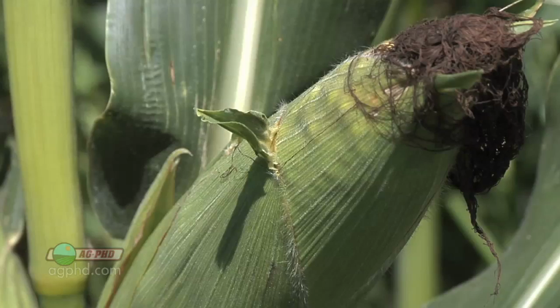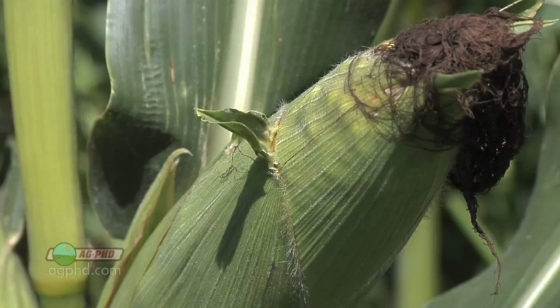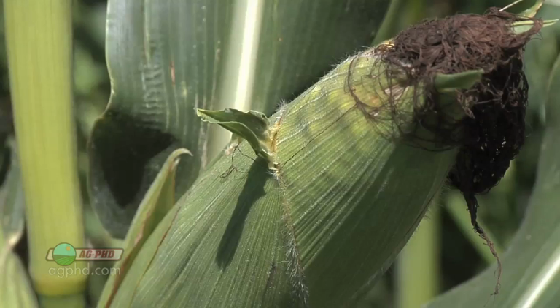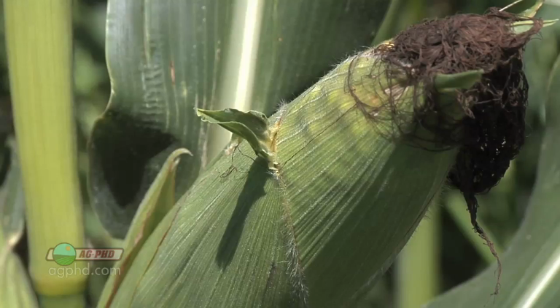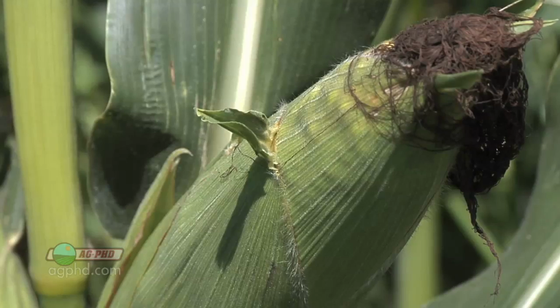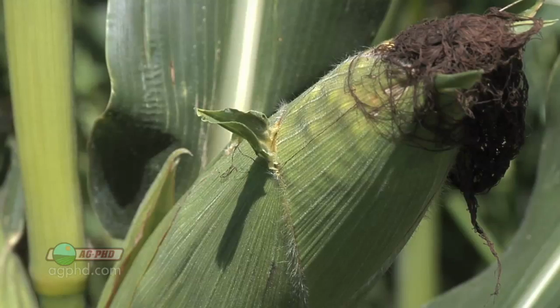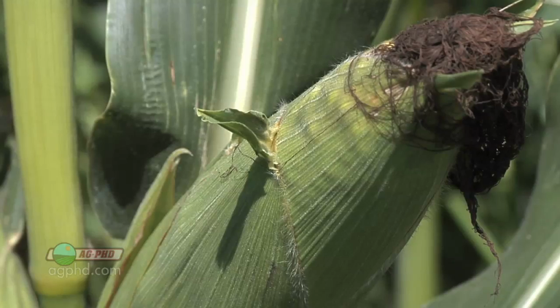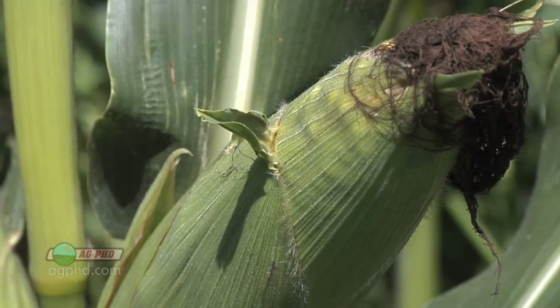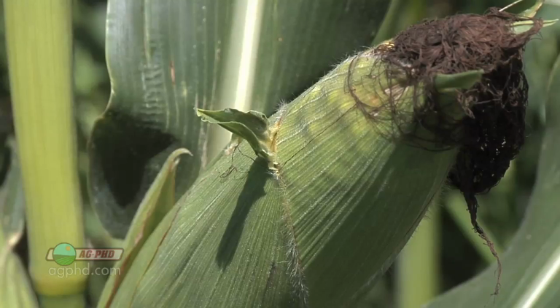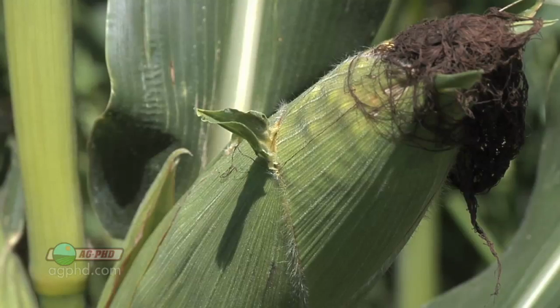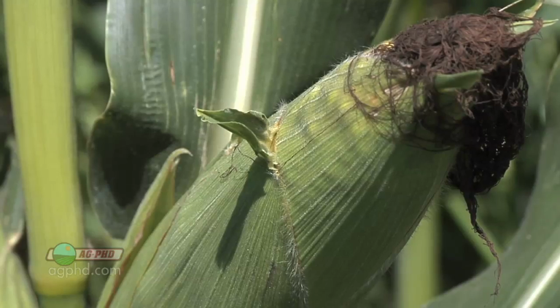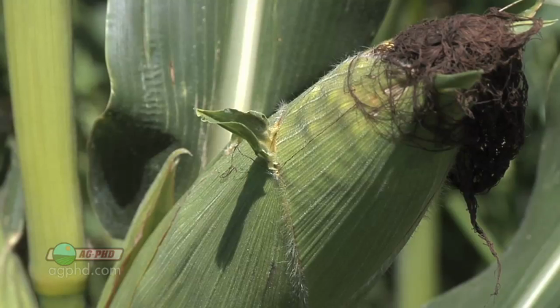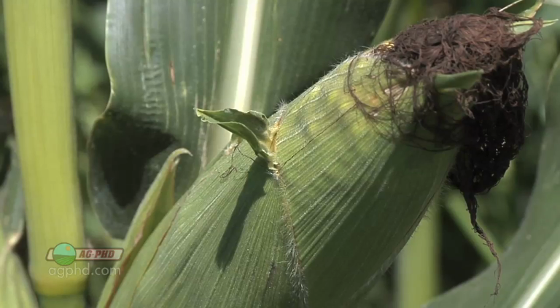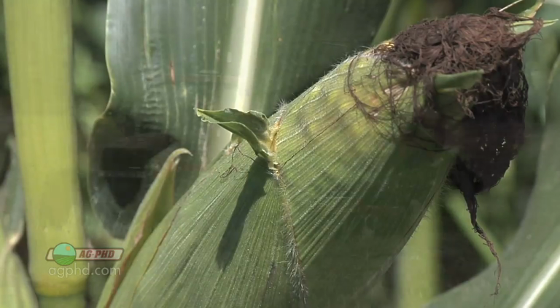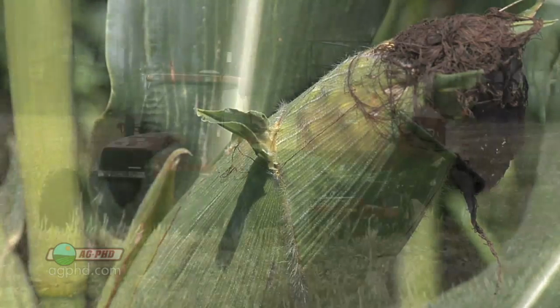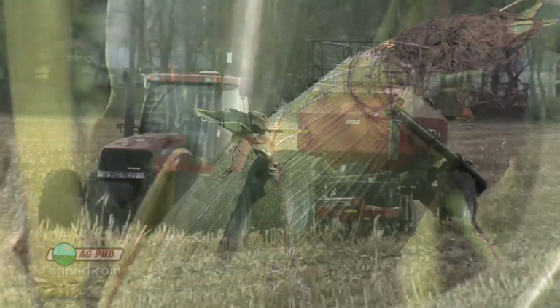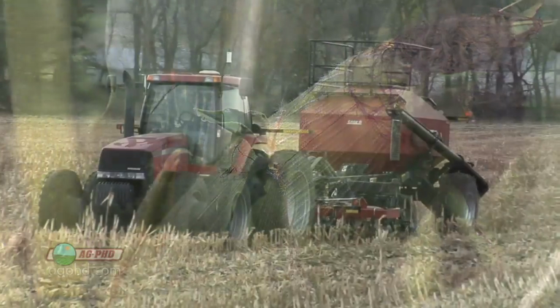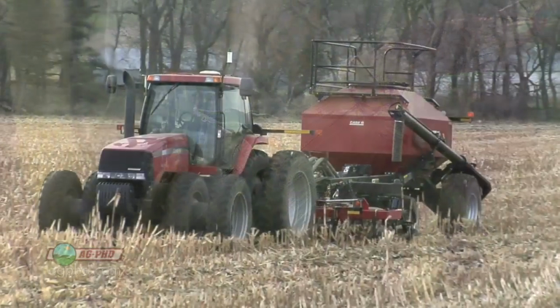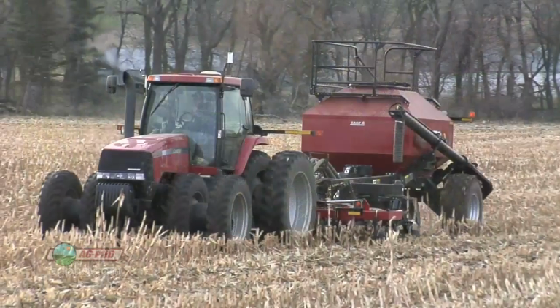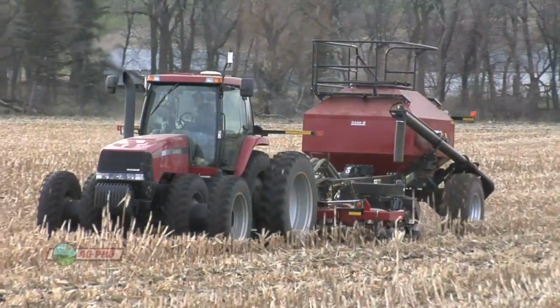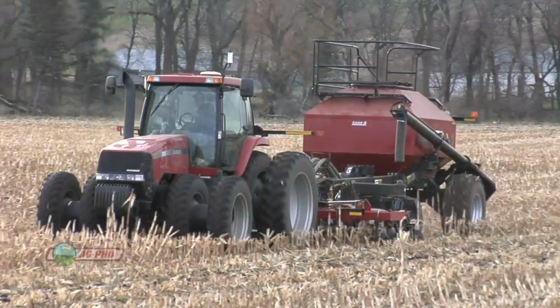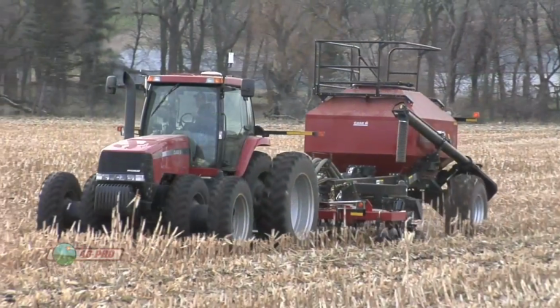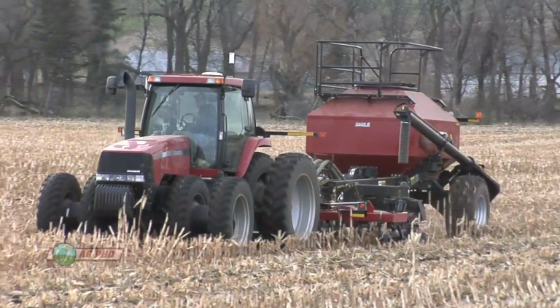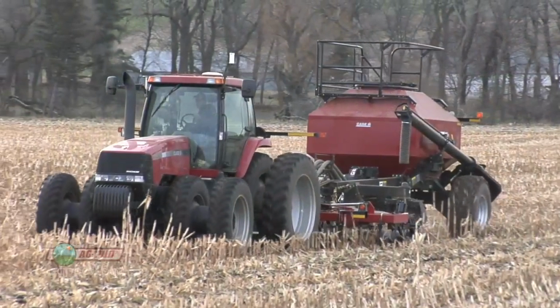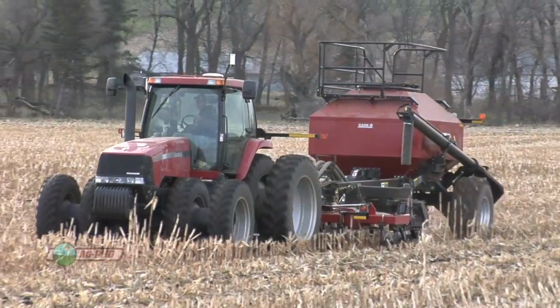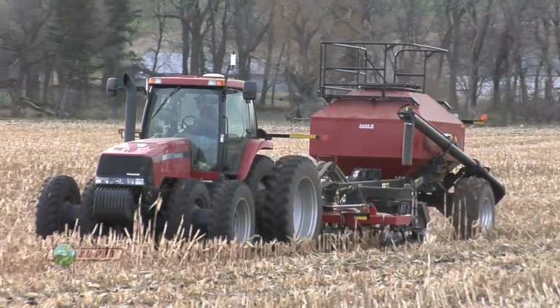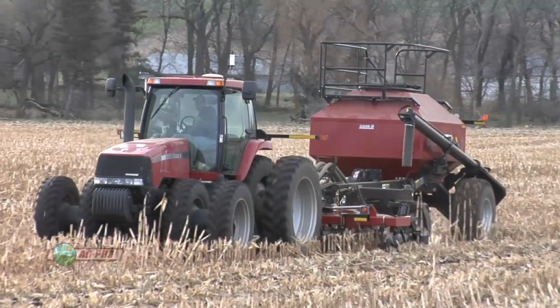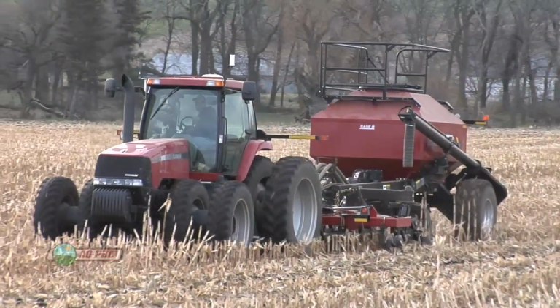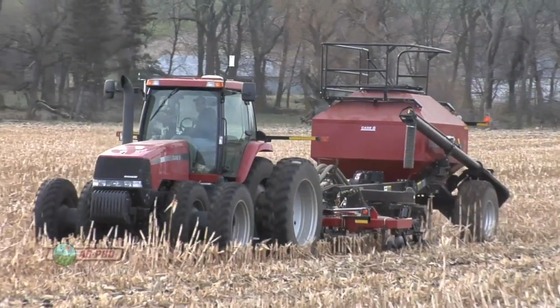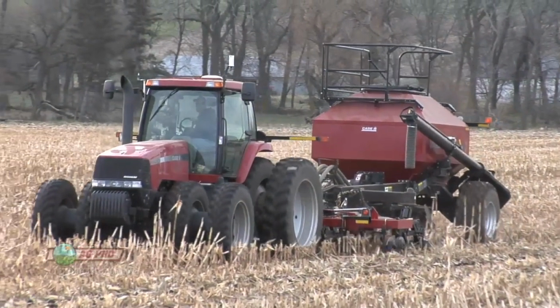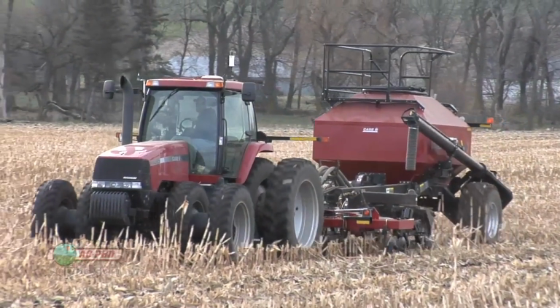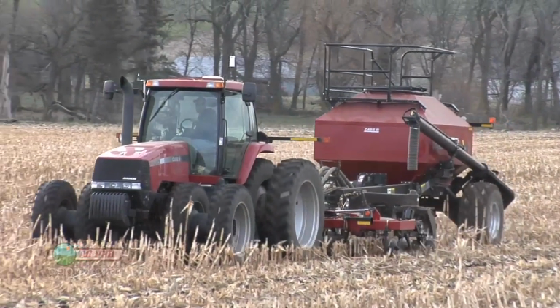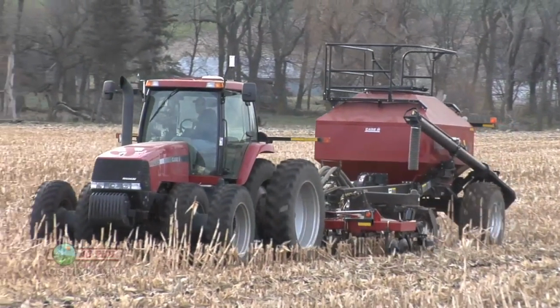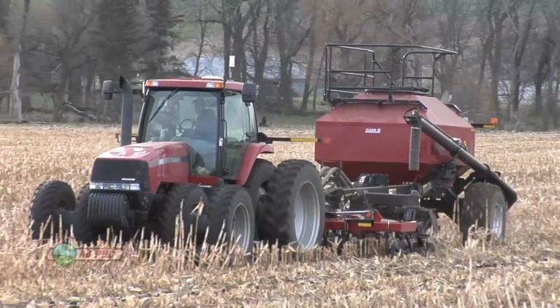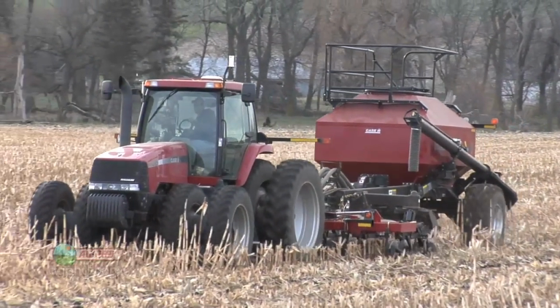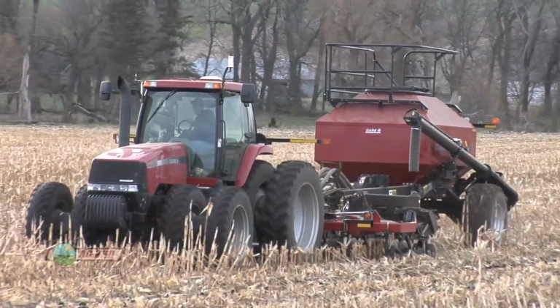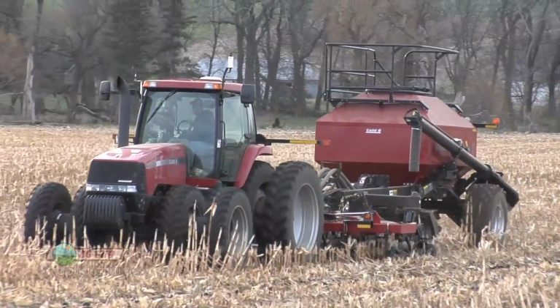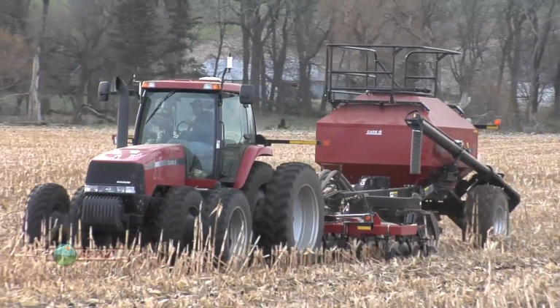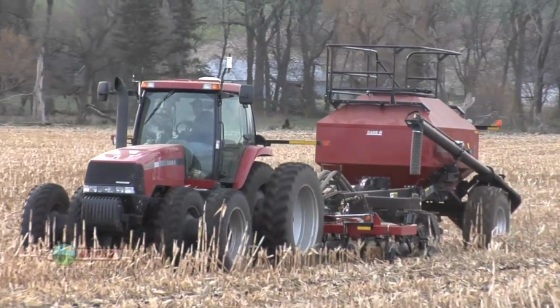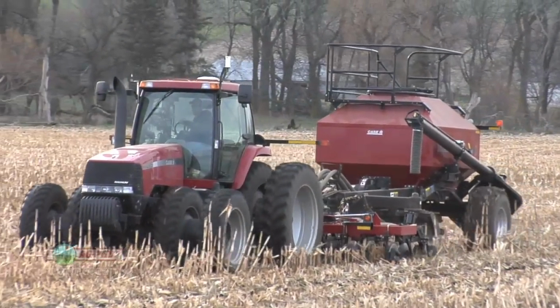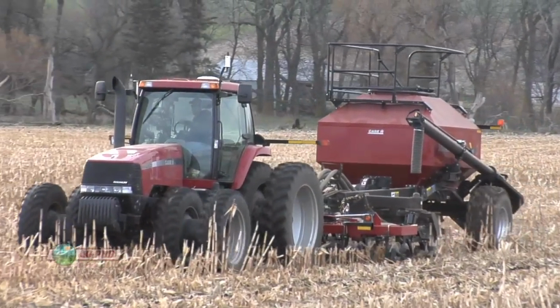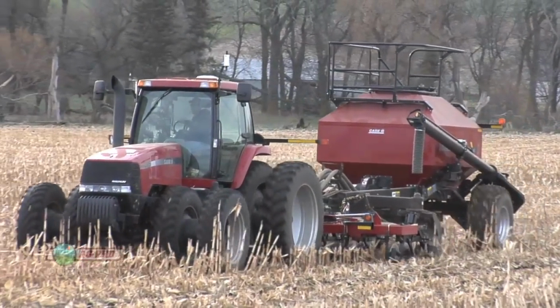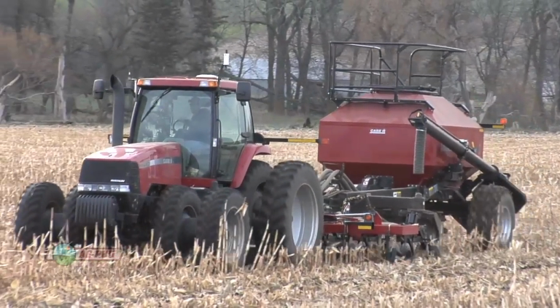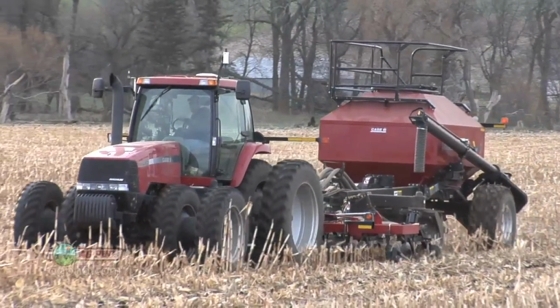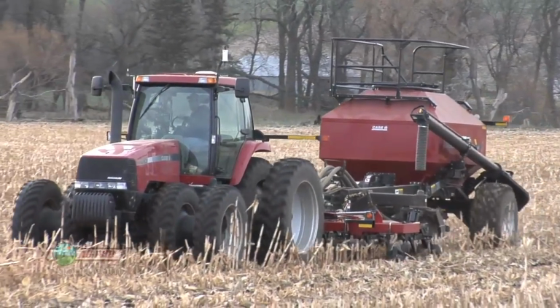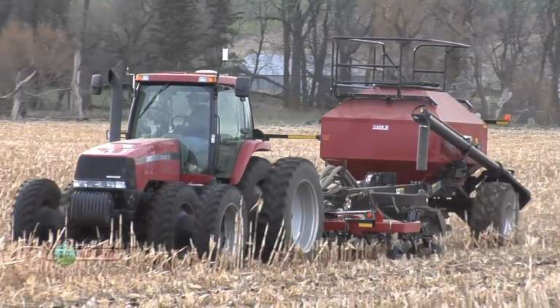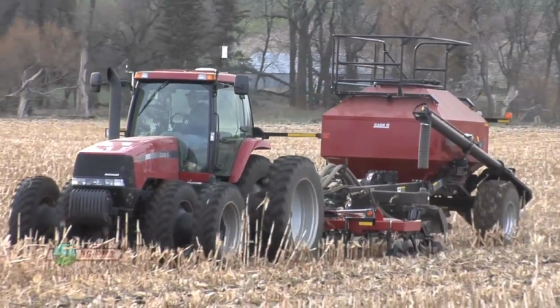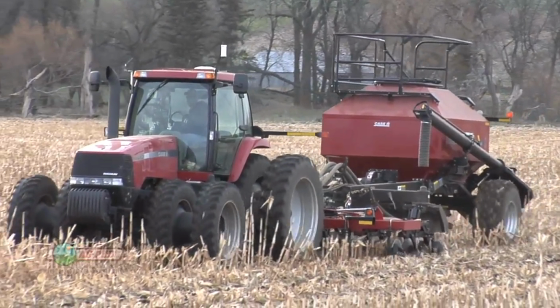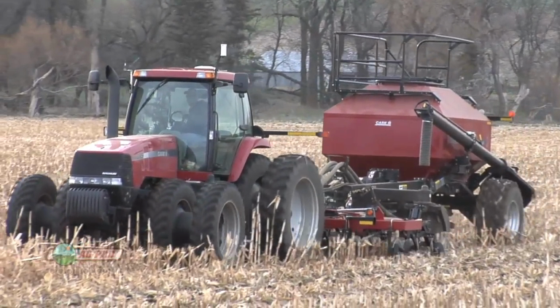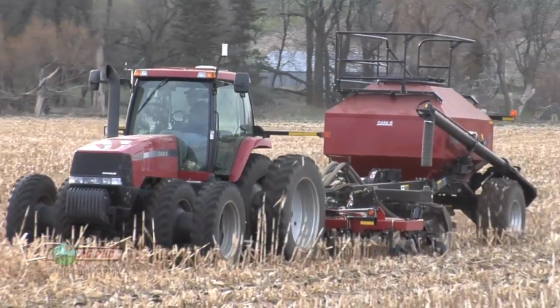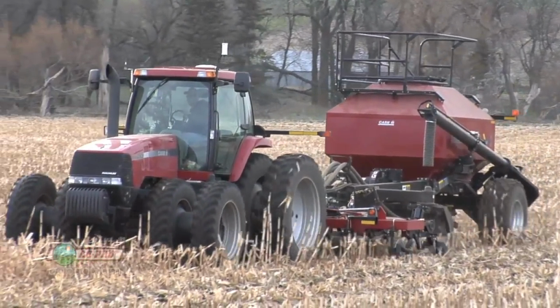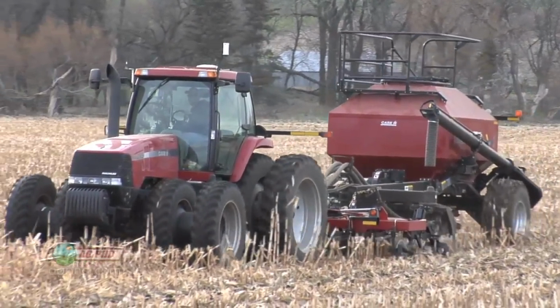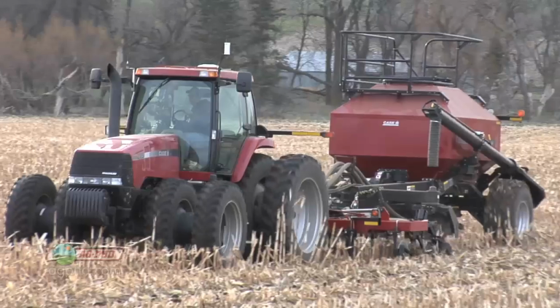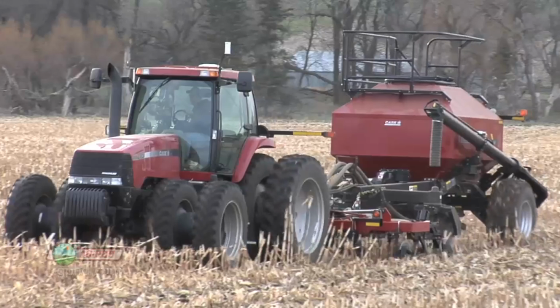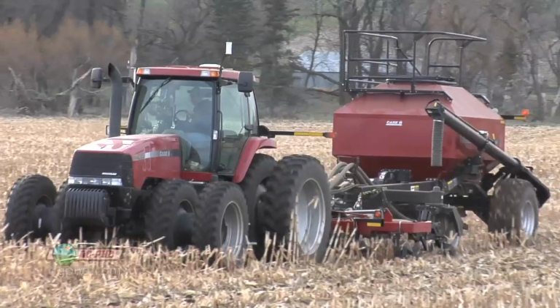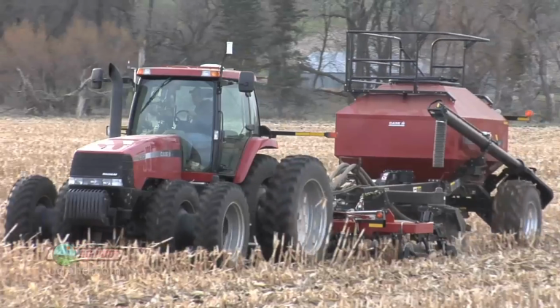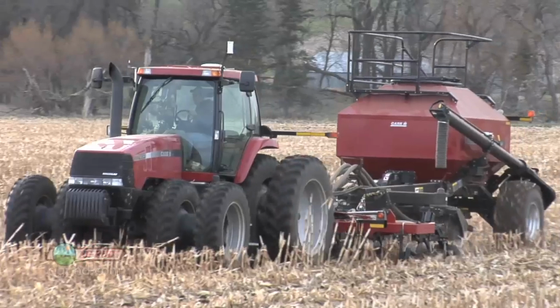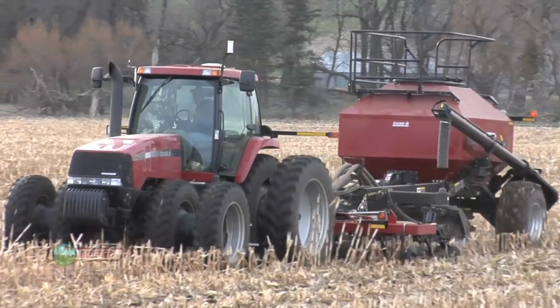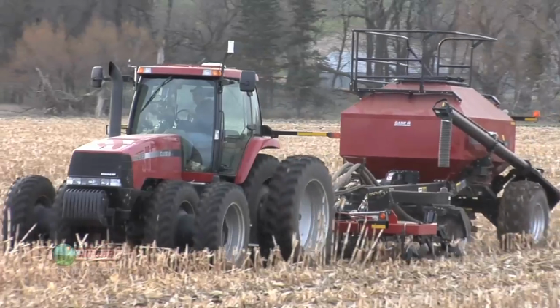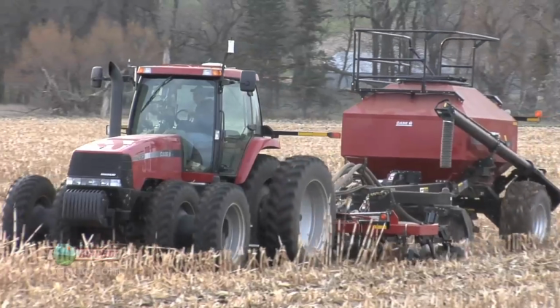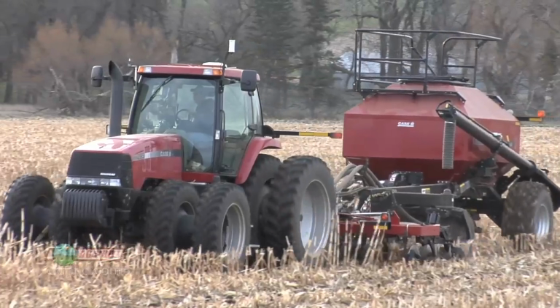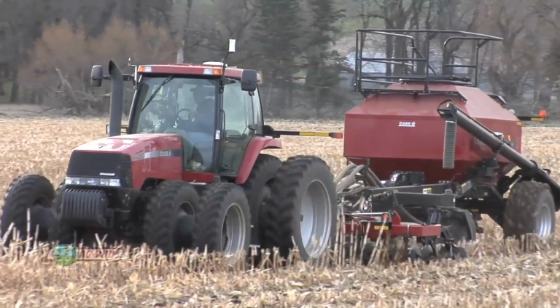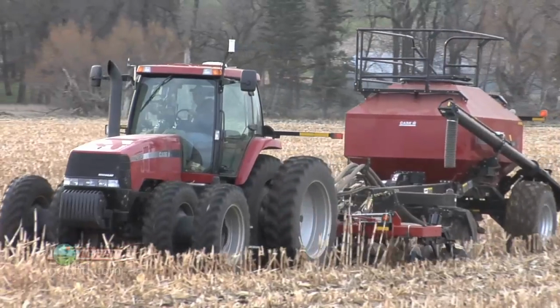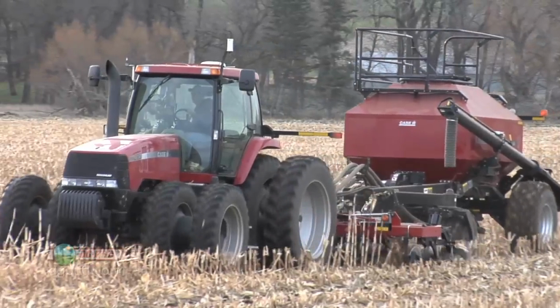Here are the first things that I think about. Reducing tillage — we do a lot of strip till on our farm and we can absolutely see the difference there versus our conventional till fields.